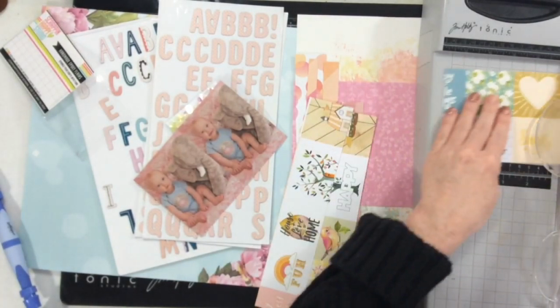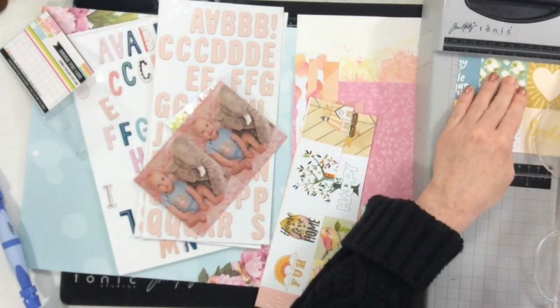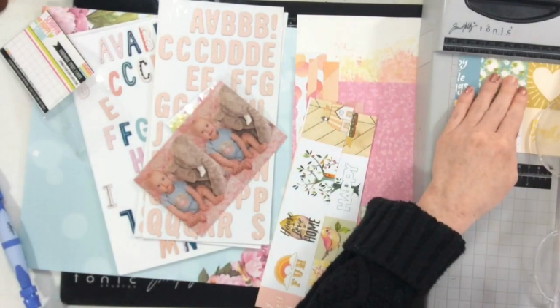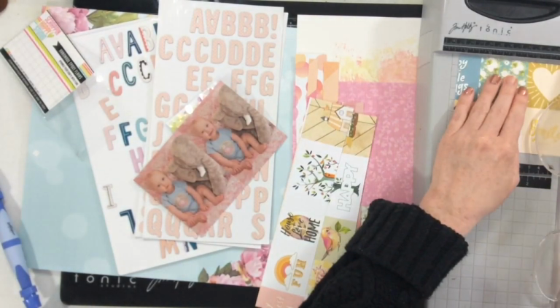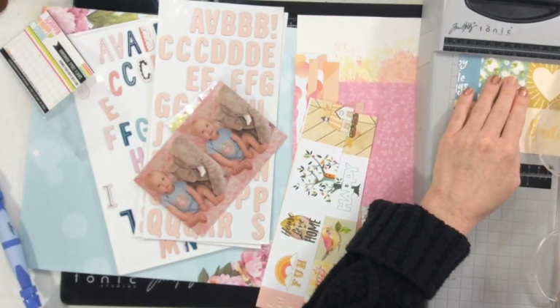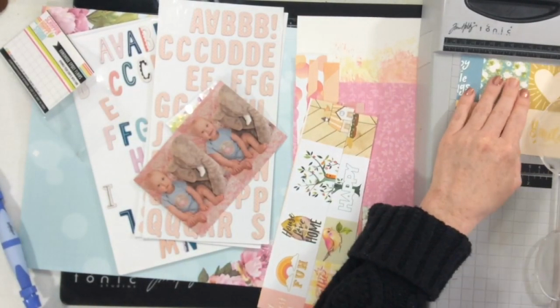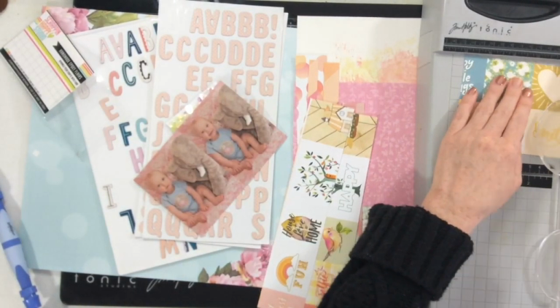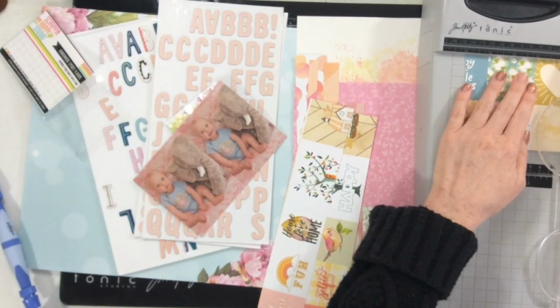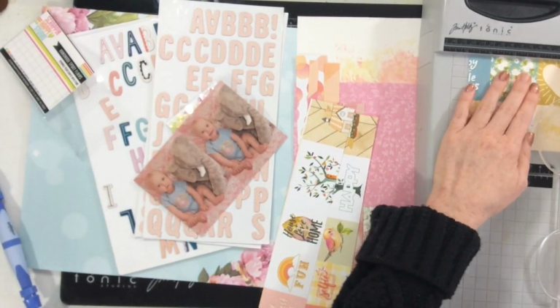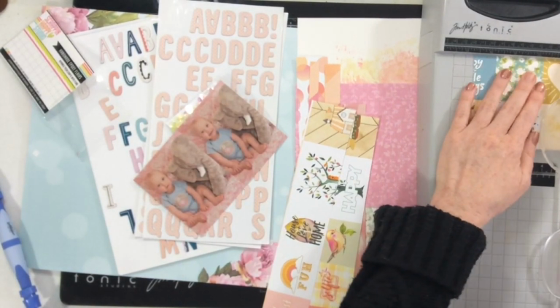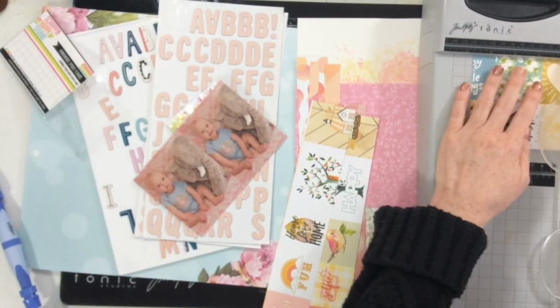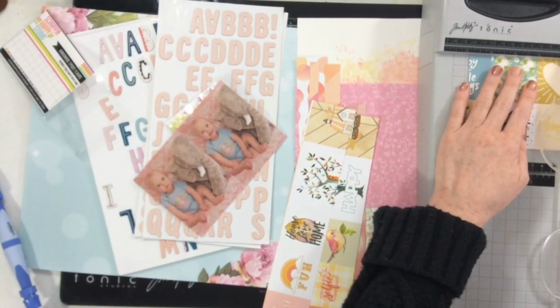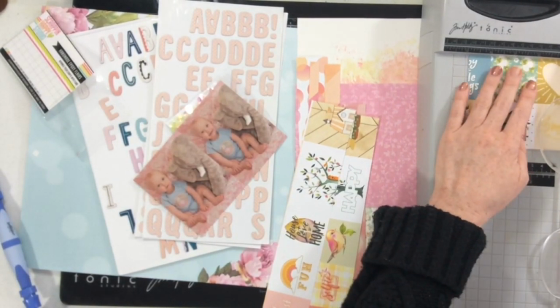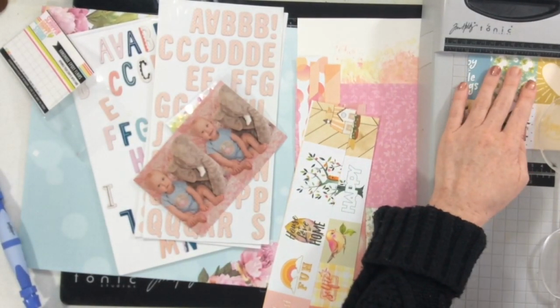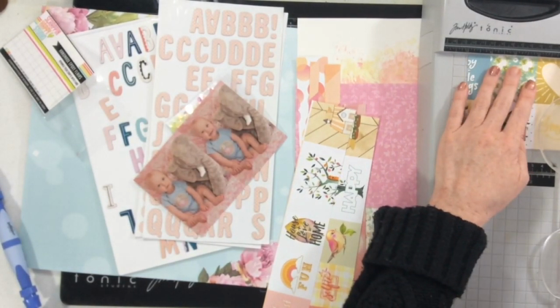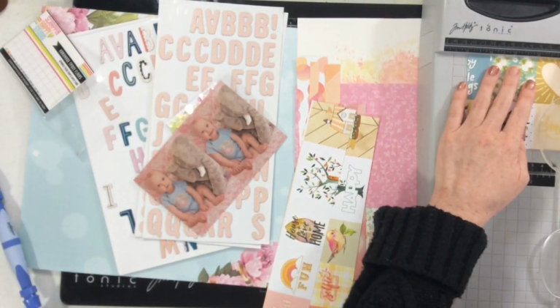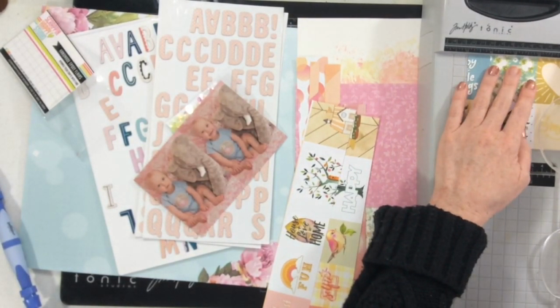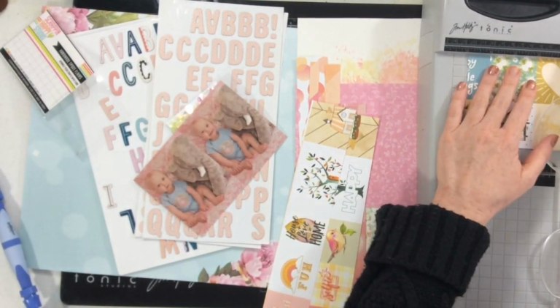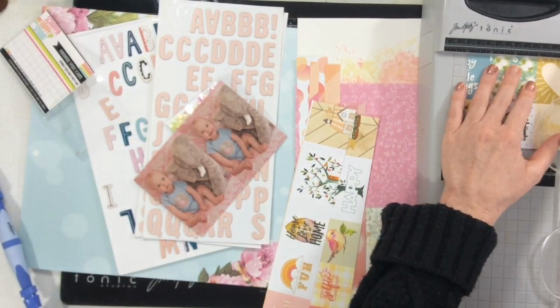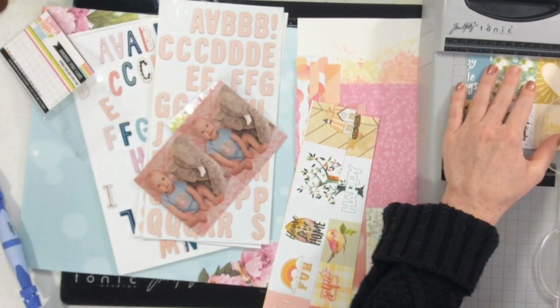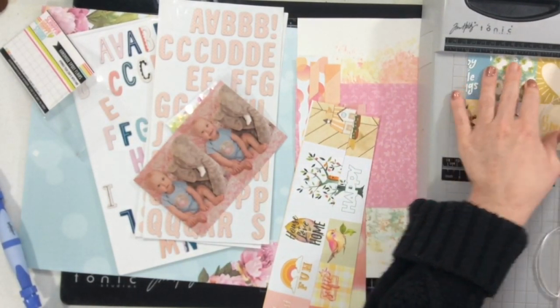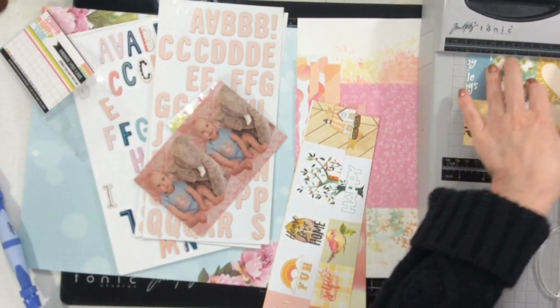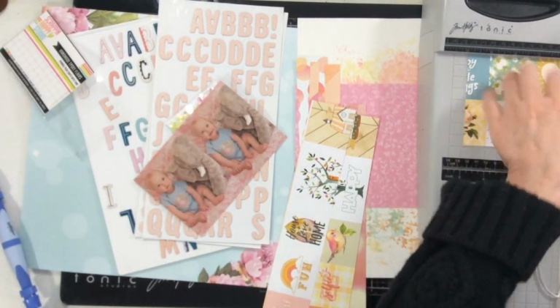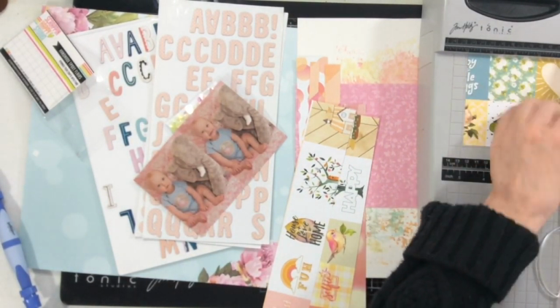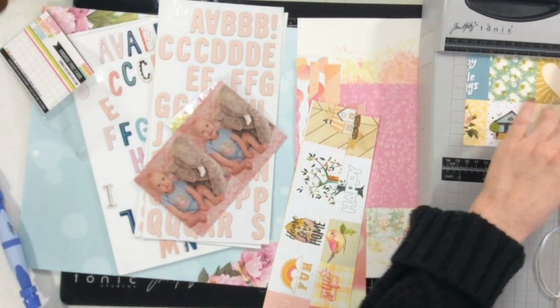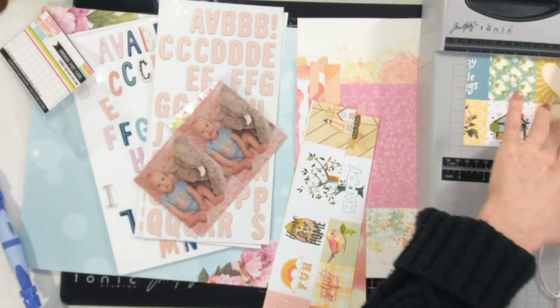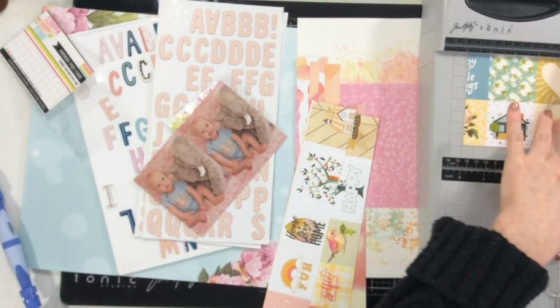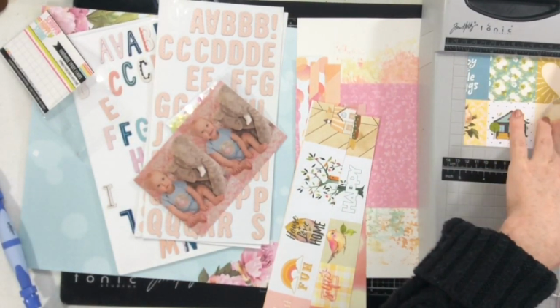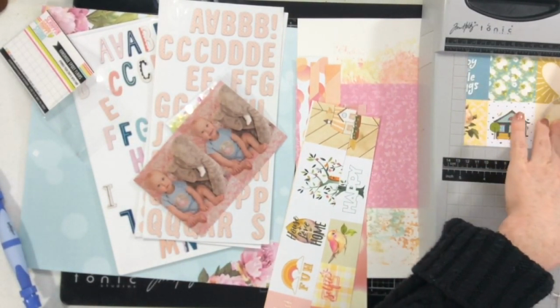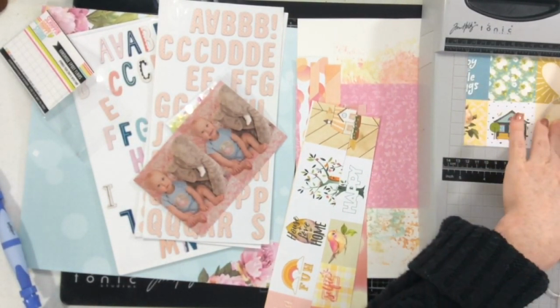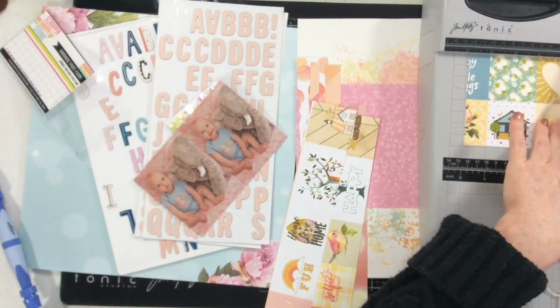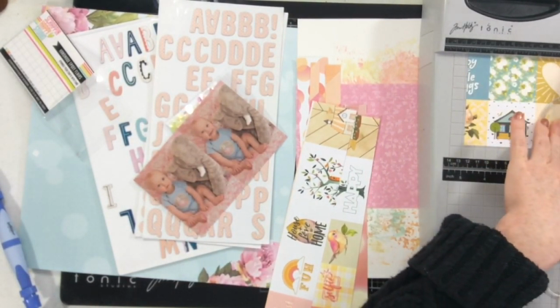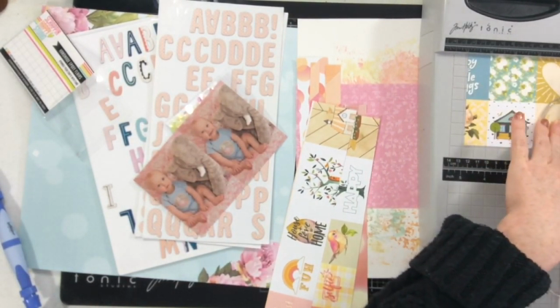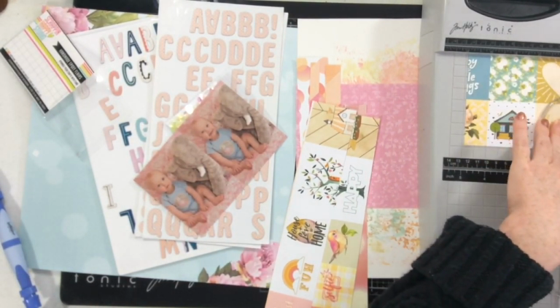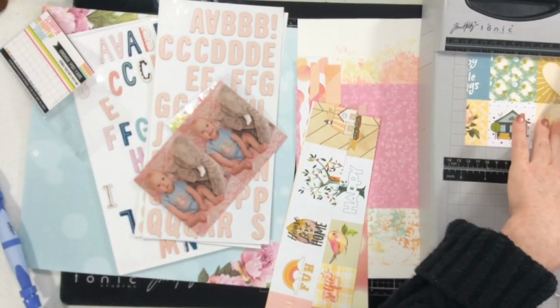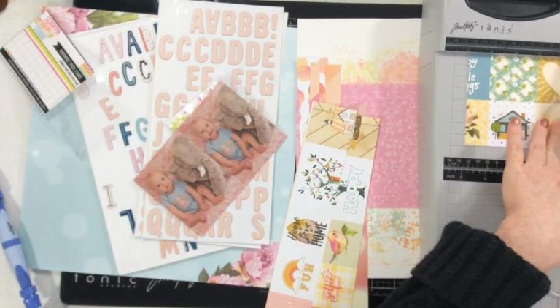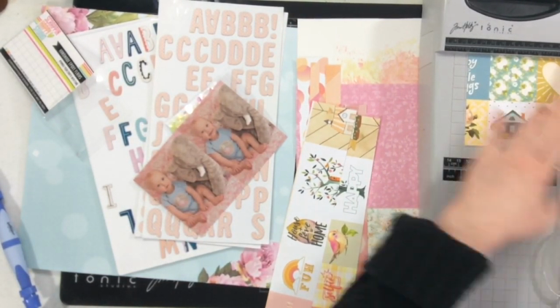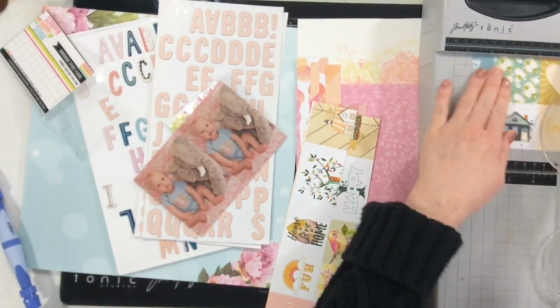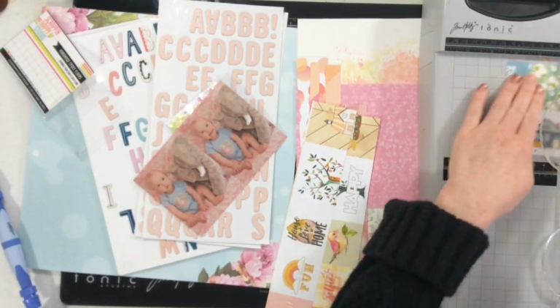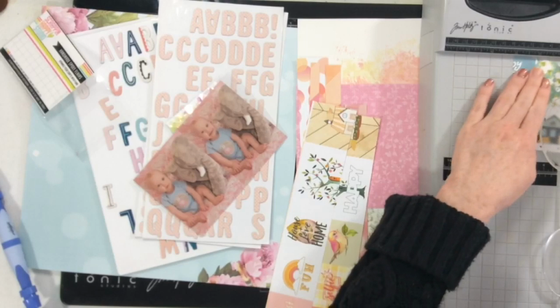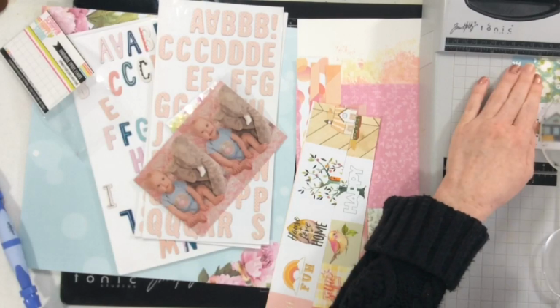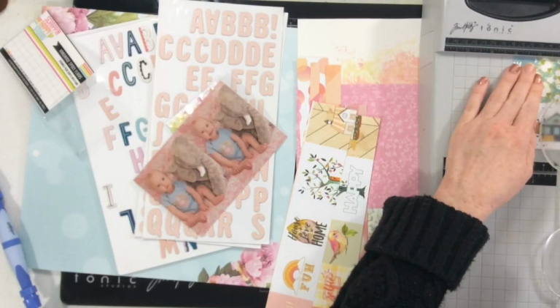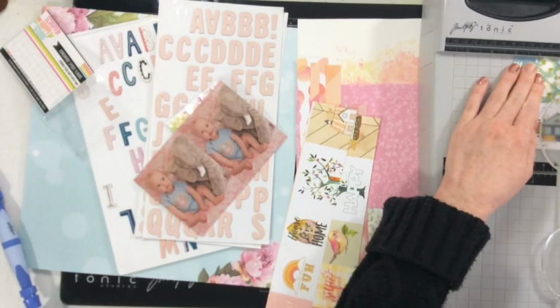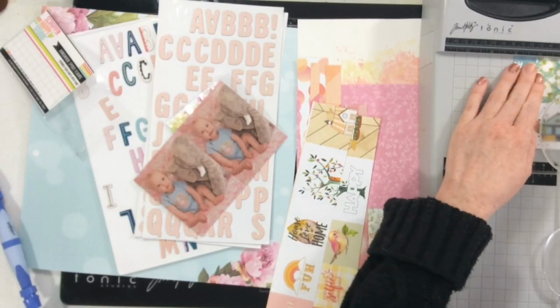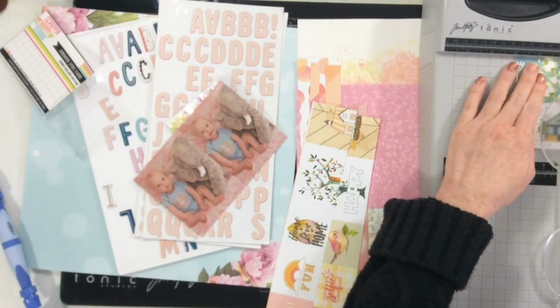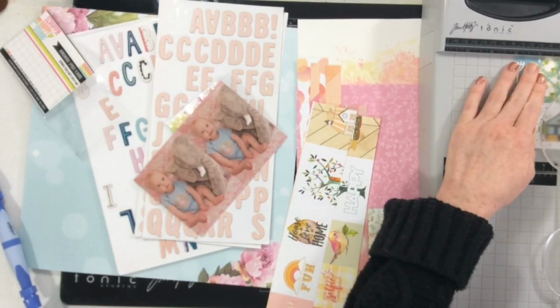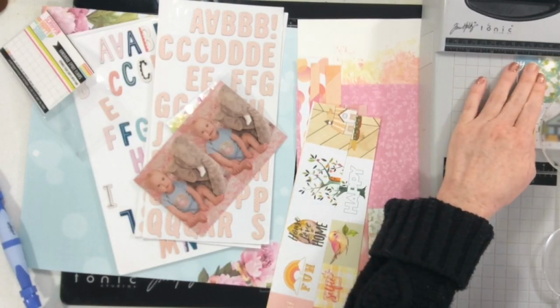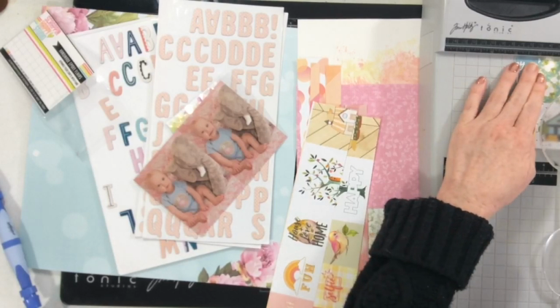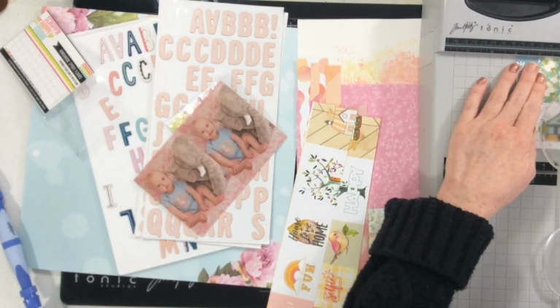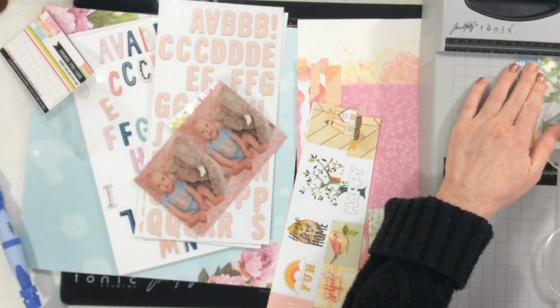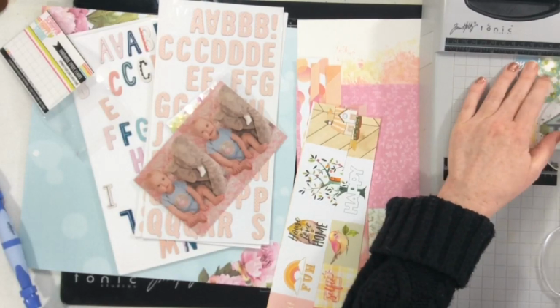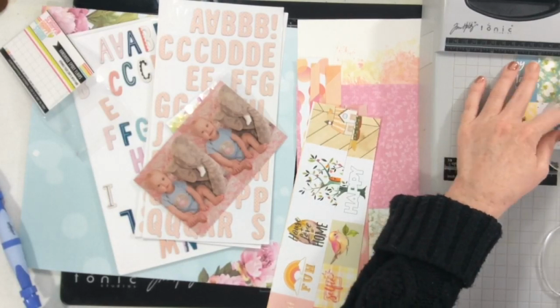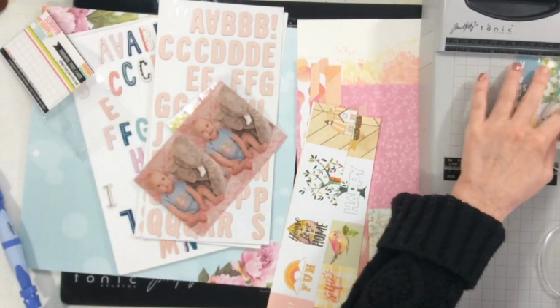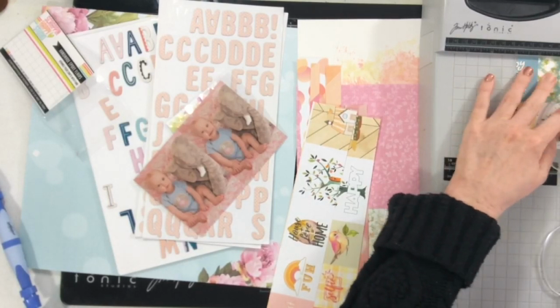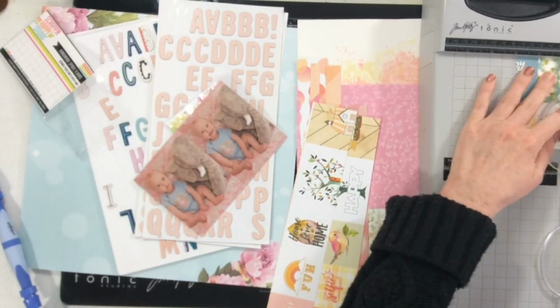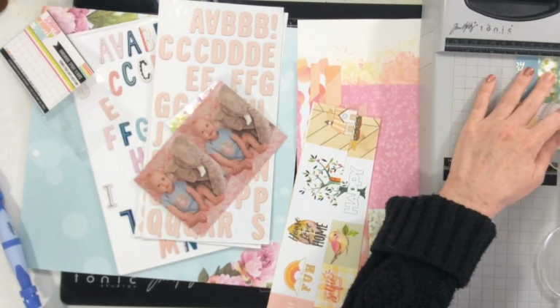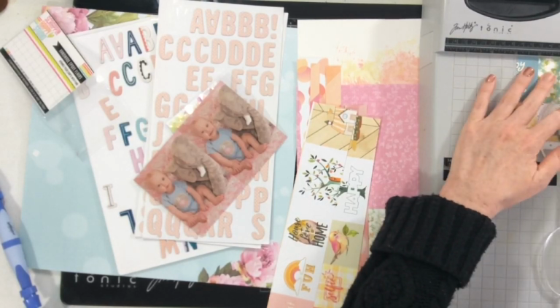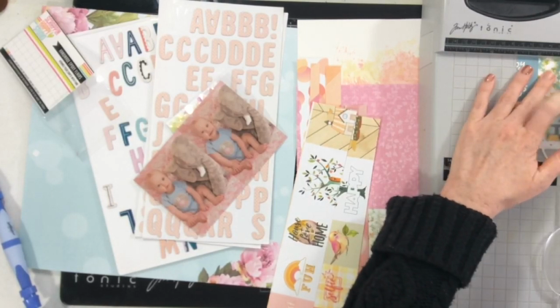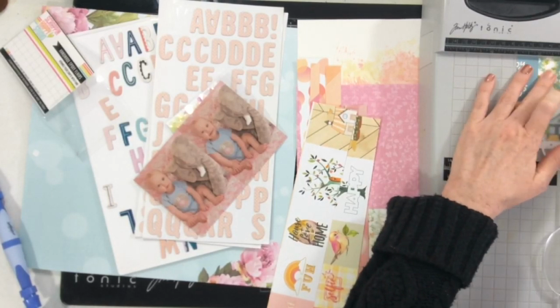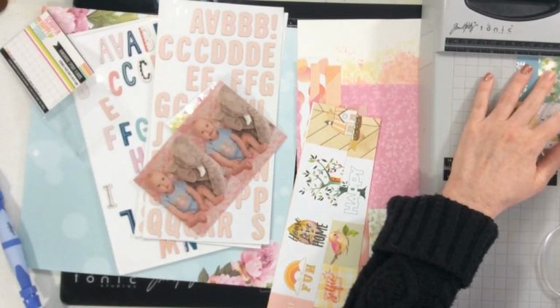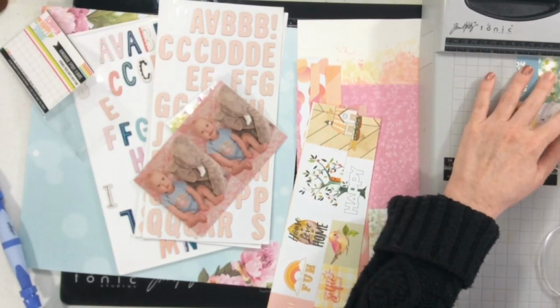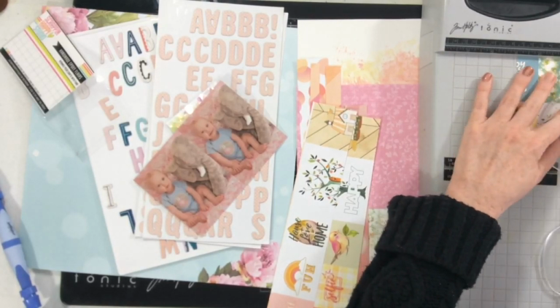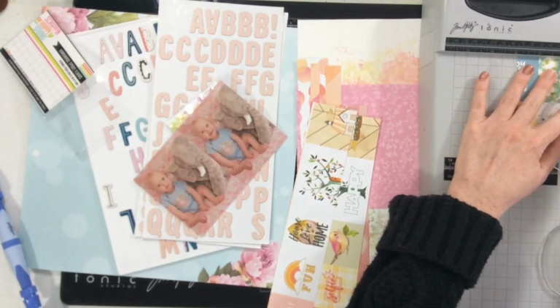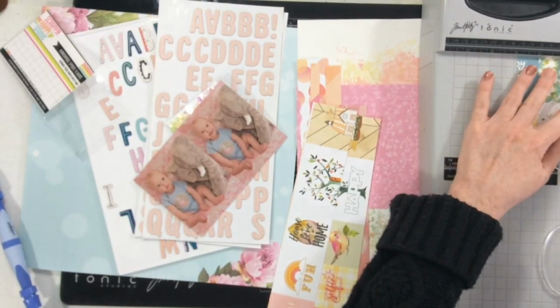I am going to be using both sides of this Webster's Pages paper. I'm just cutting apart the pieces that I want from the cut-apart sheet, then I flipped it over and did a couple of strips from the pattern as well.